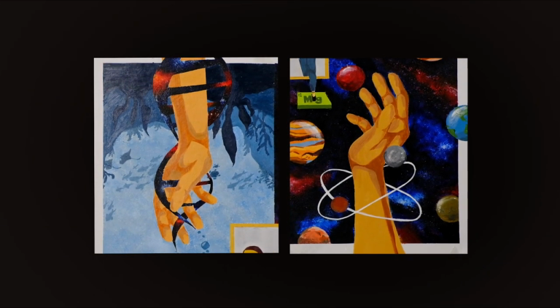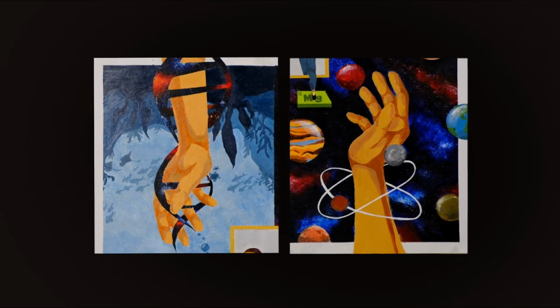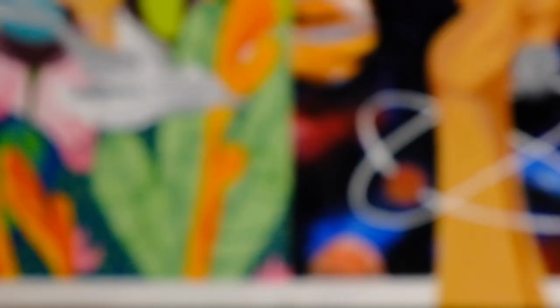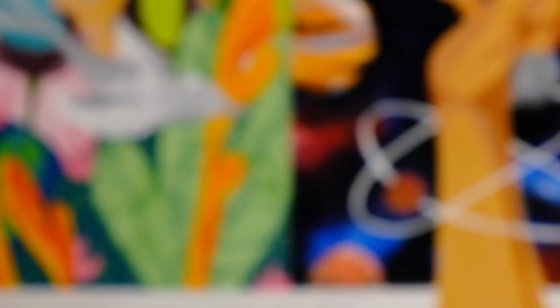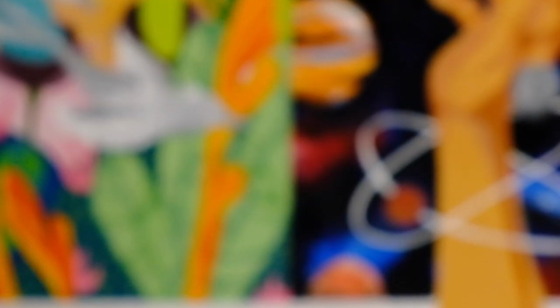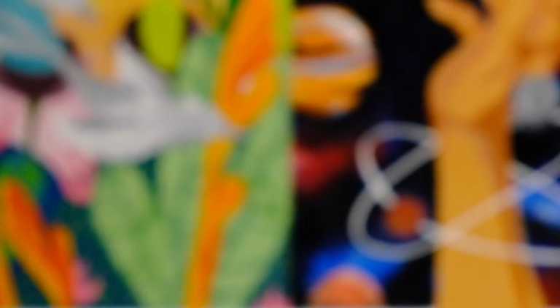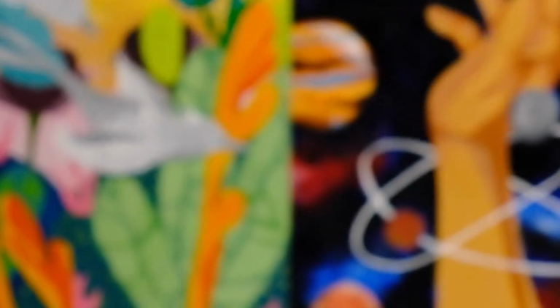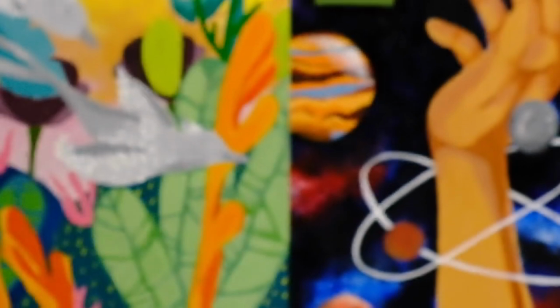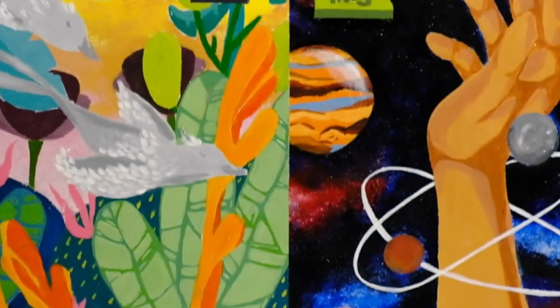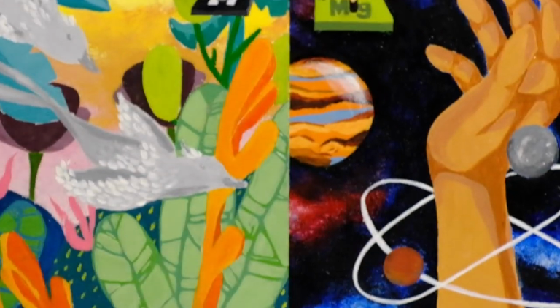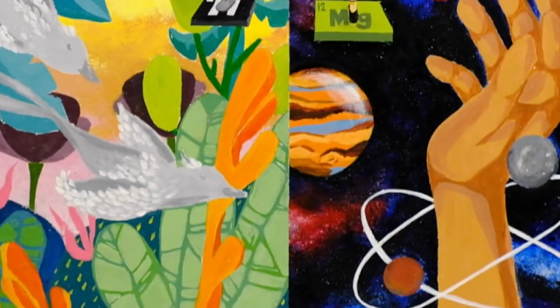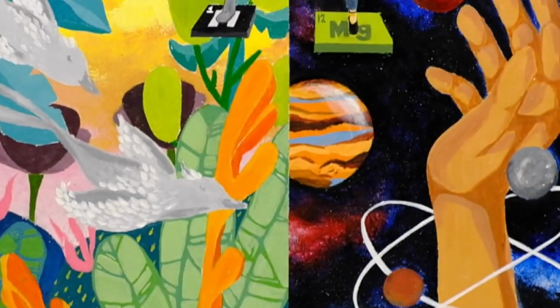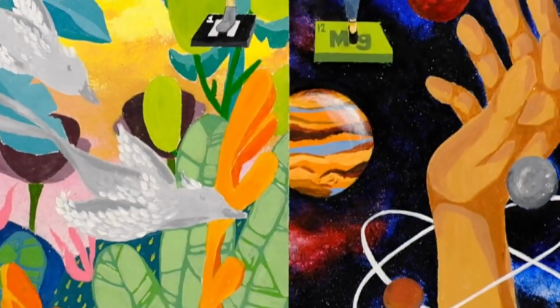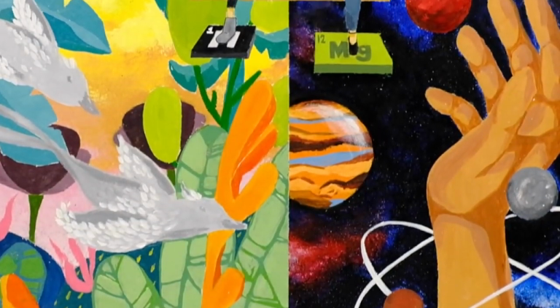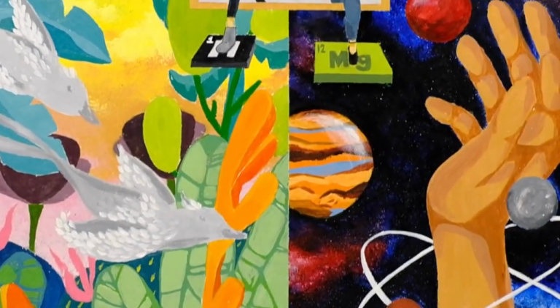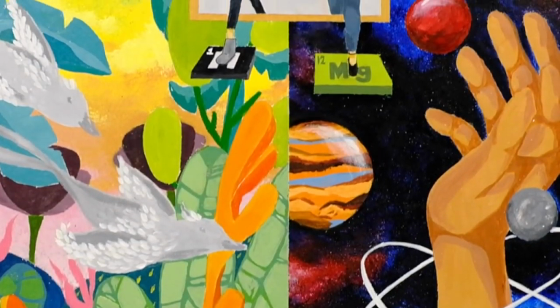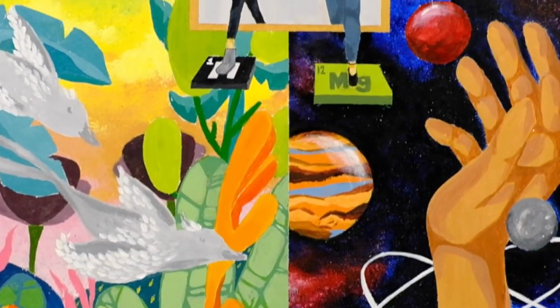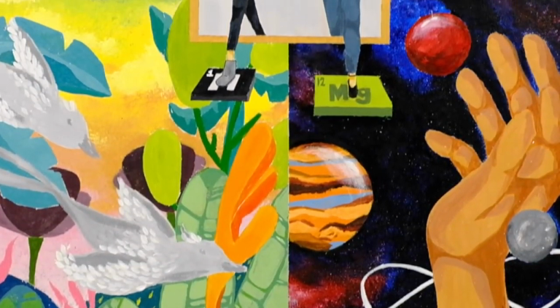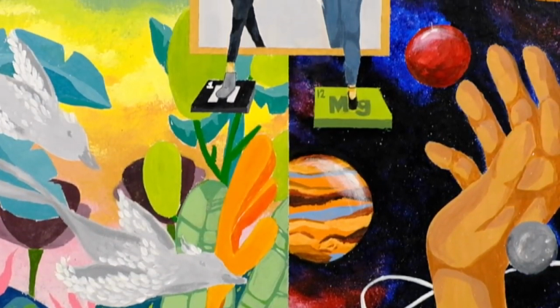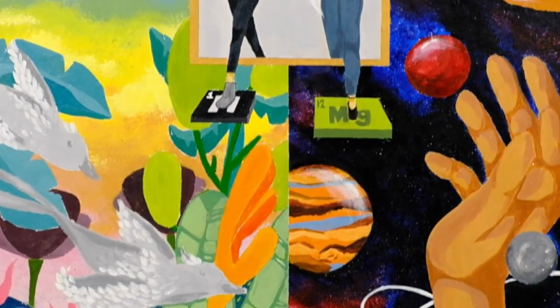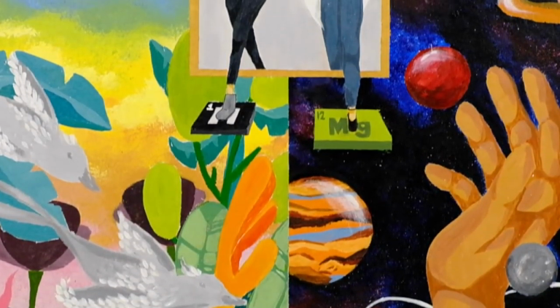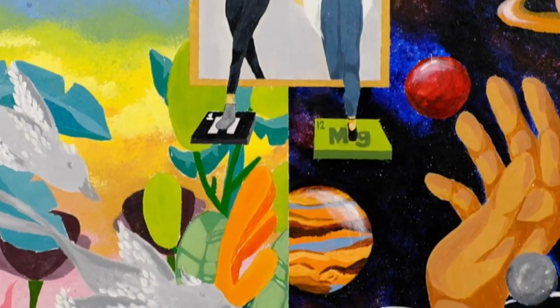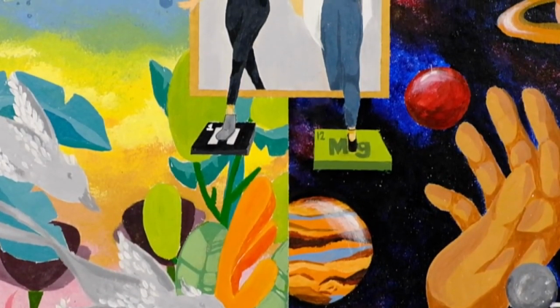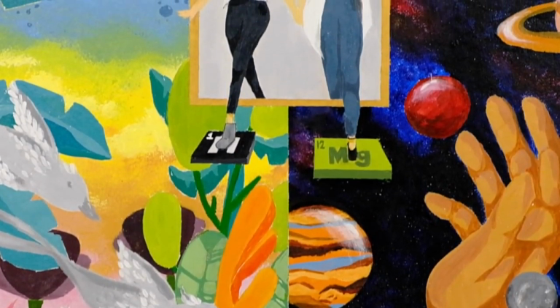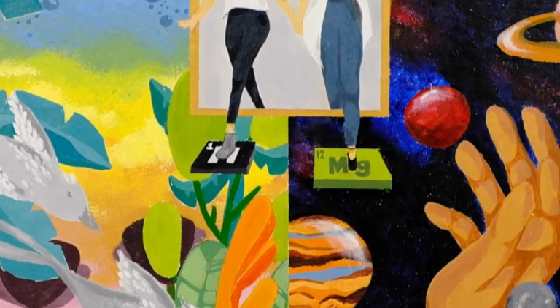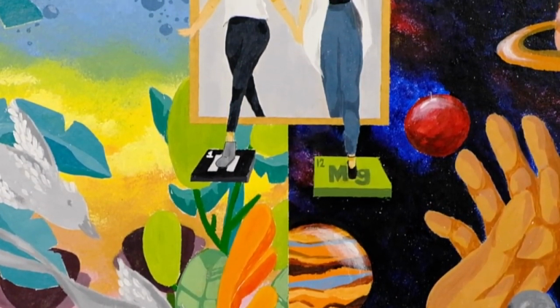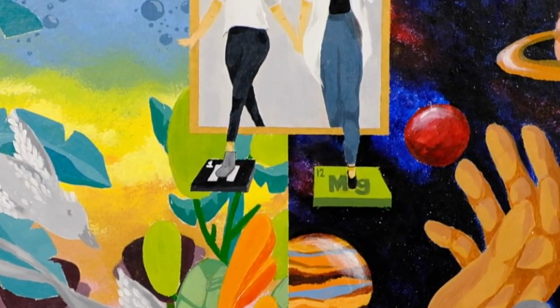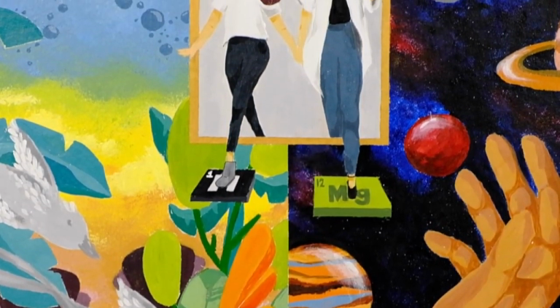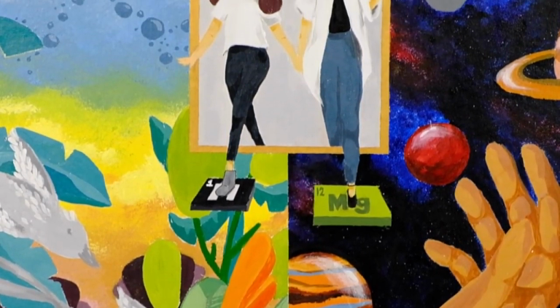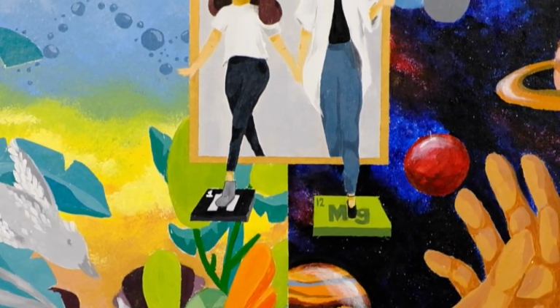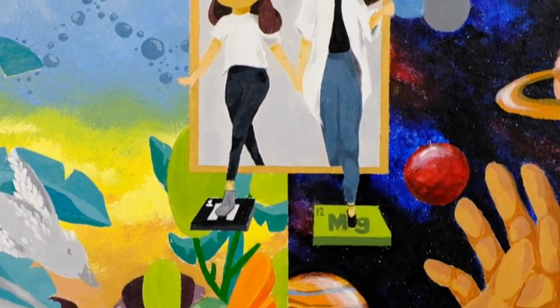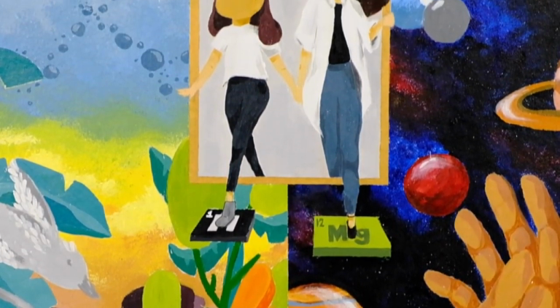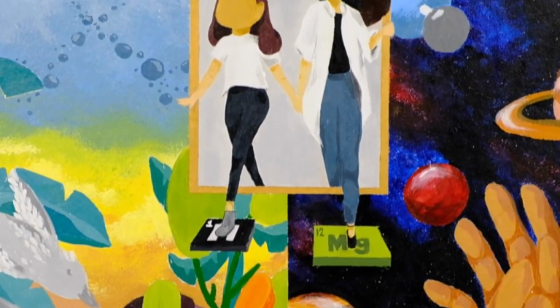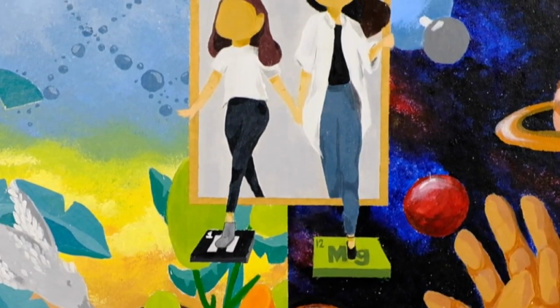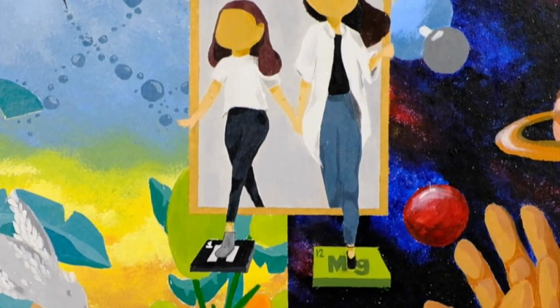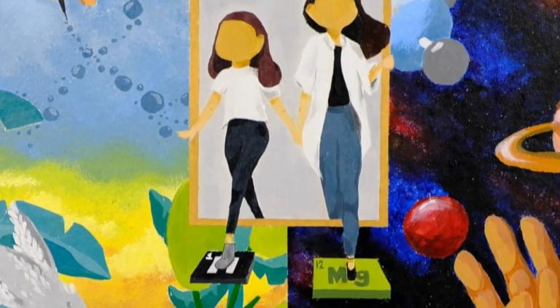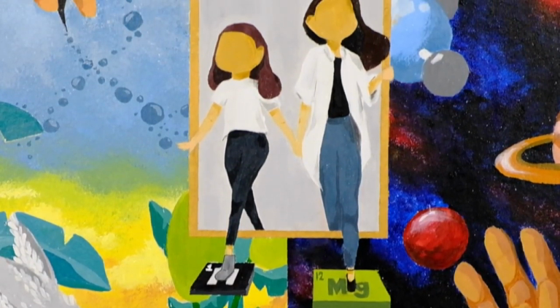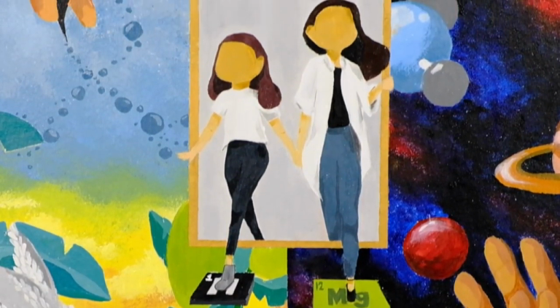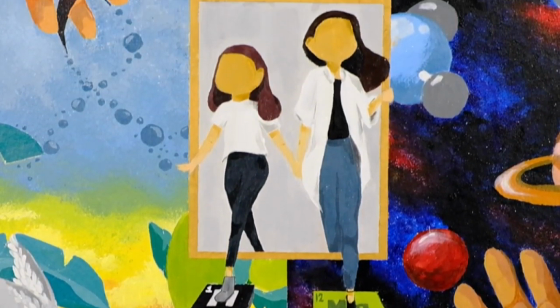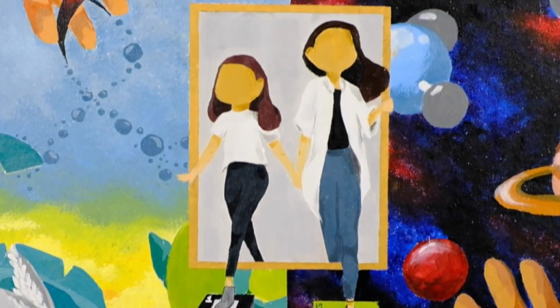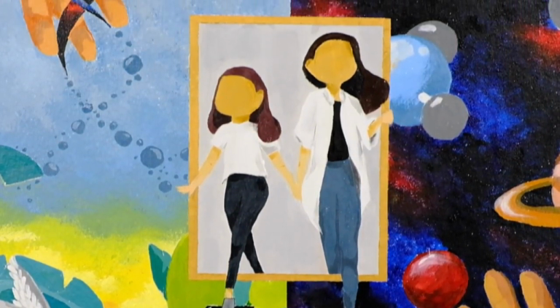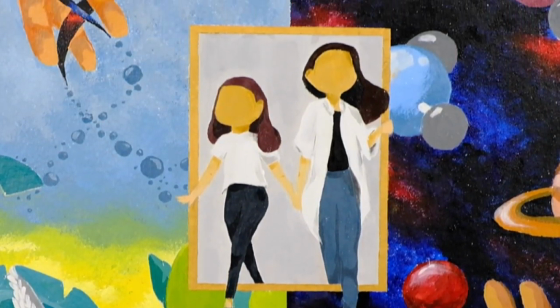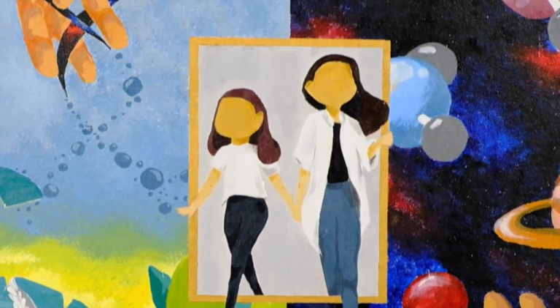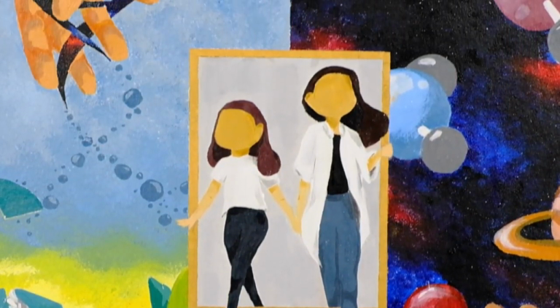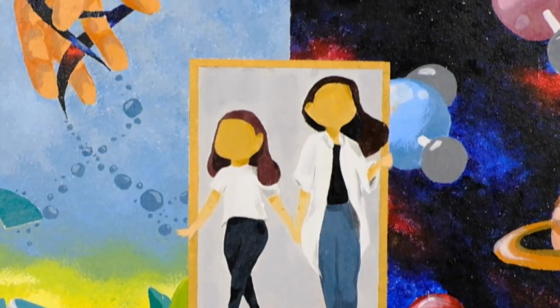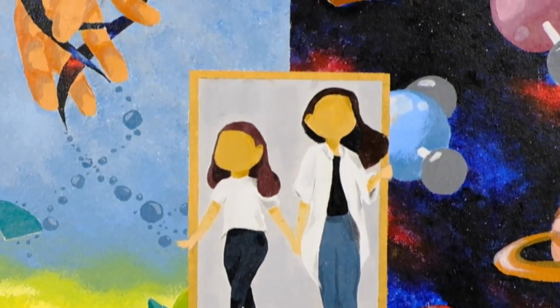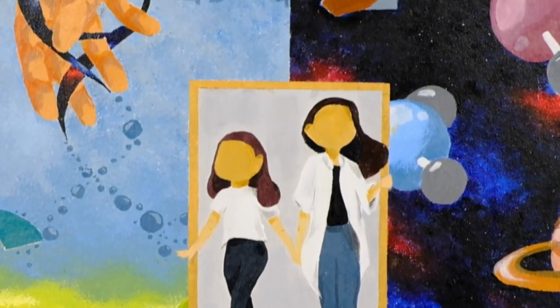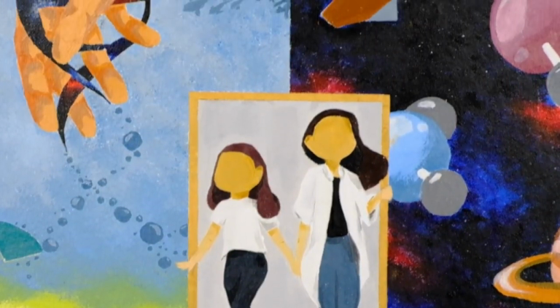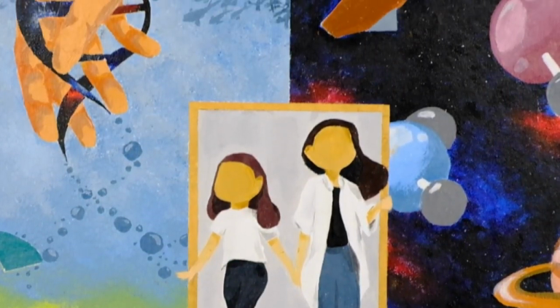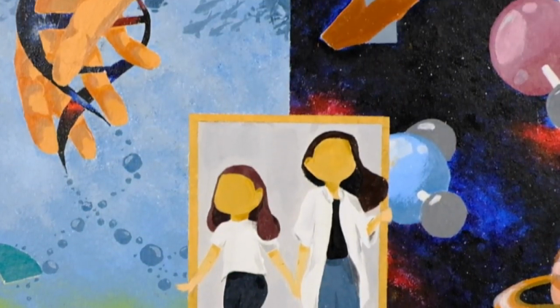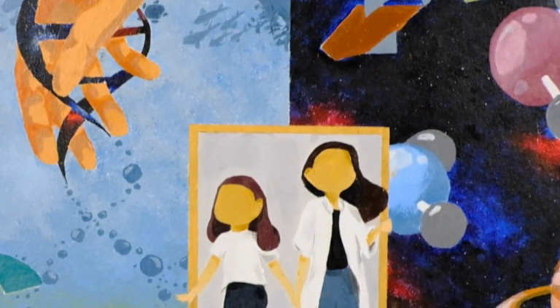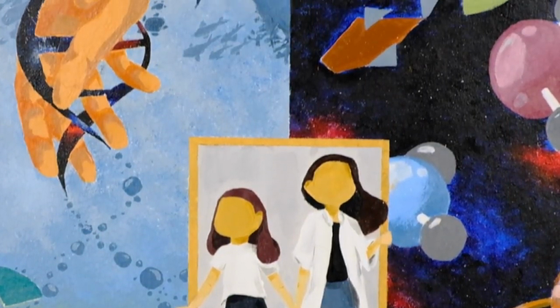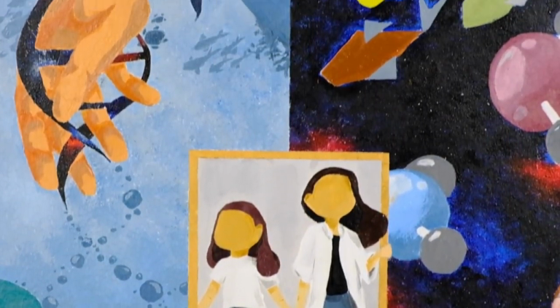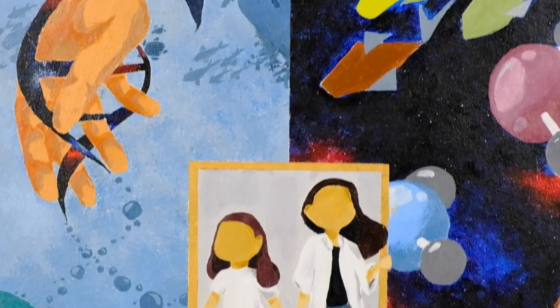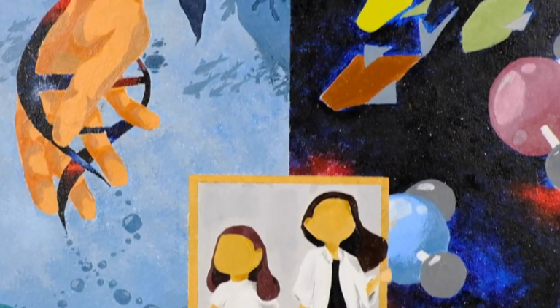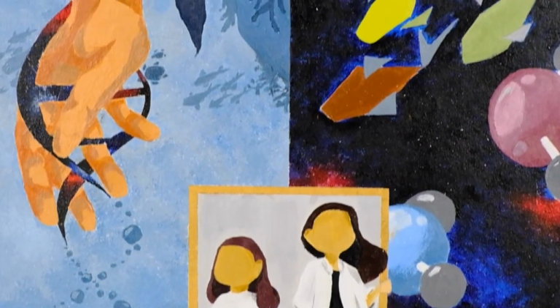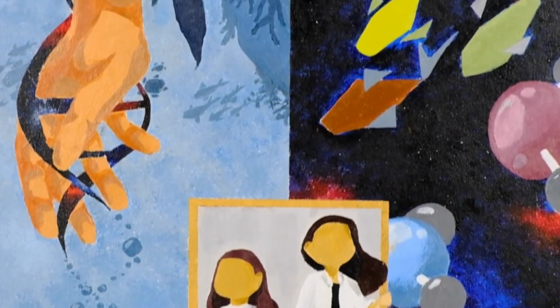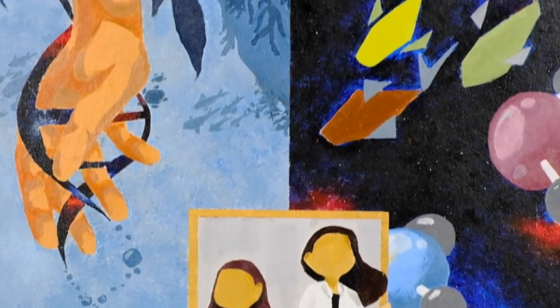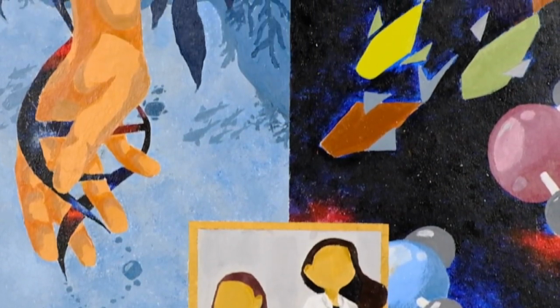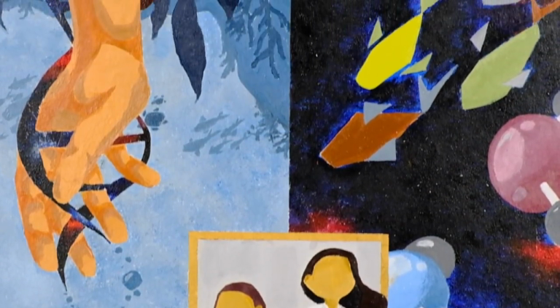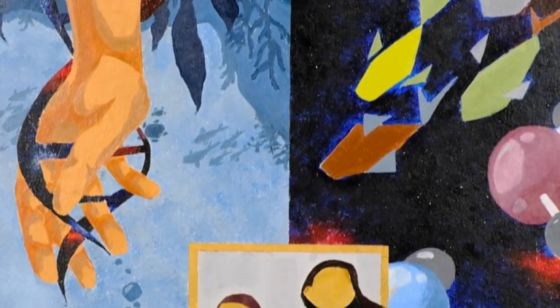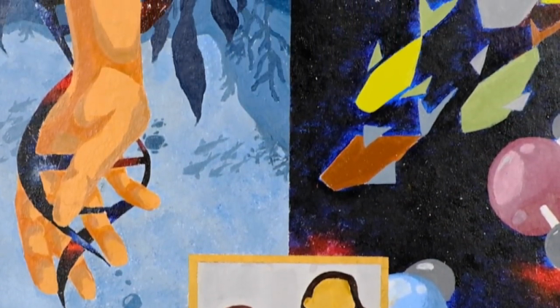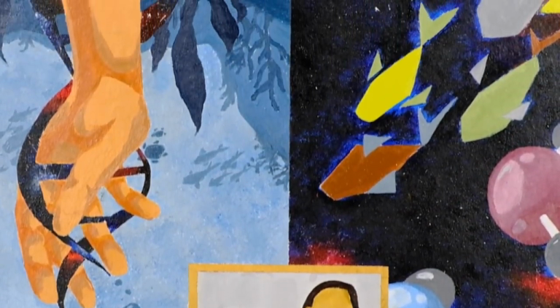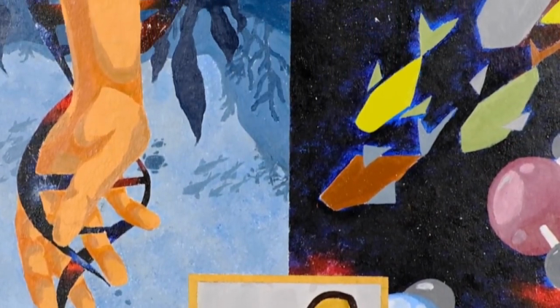To show the different fields of science, I divided my illustration into sections, making it achieve that organized look.